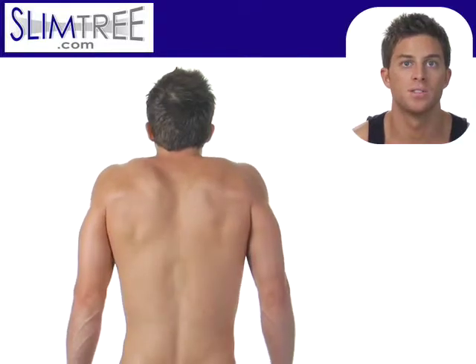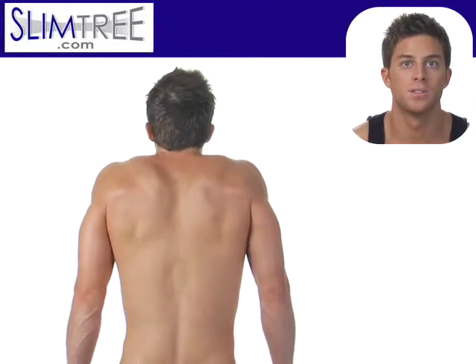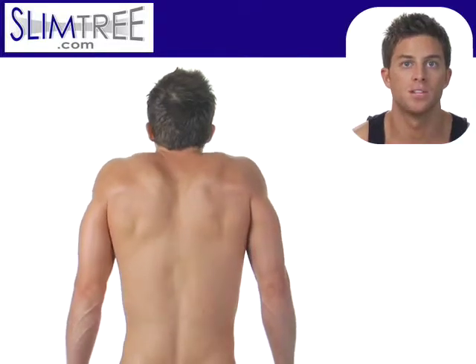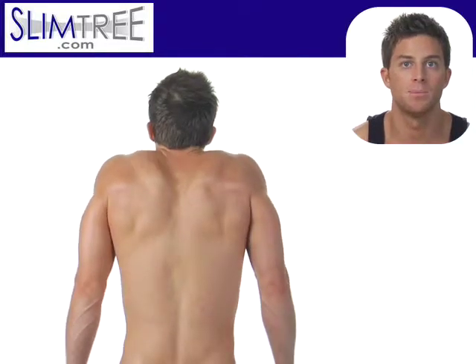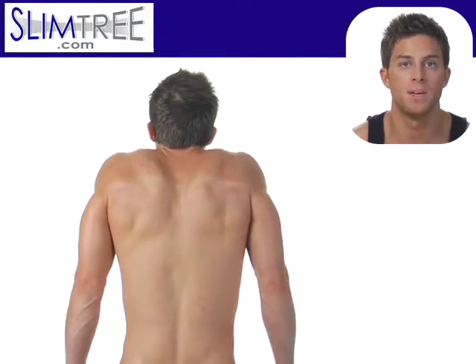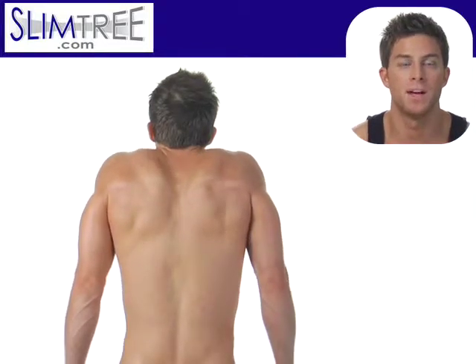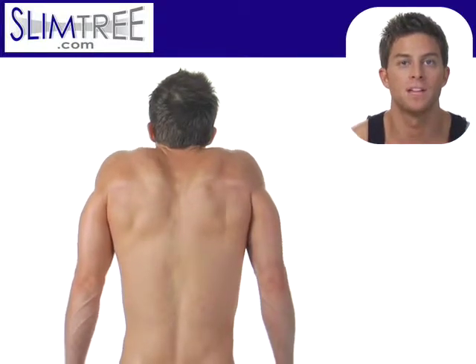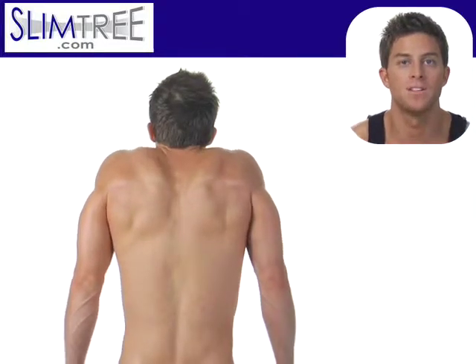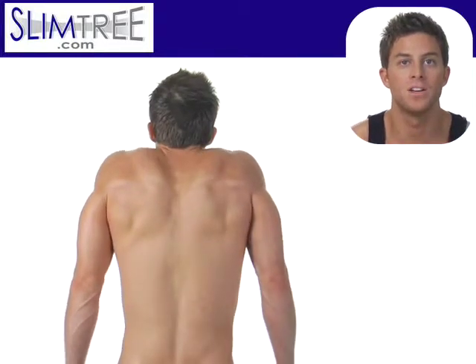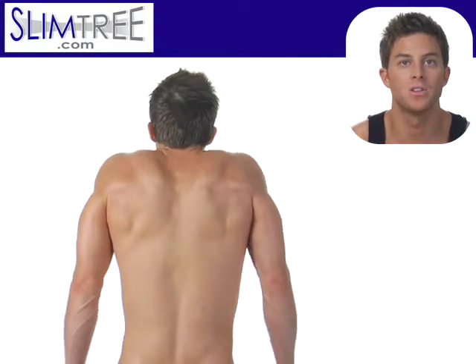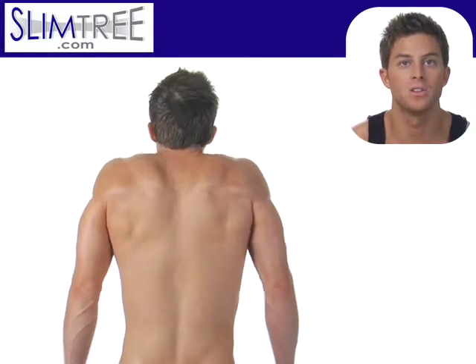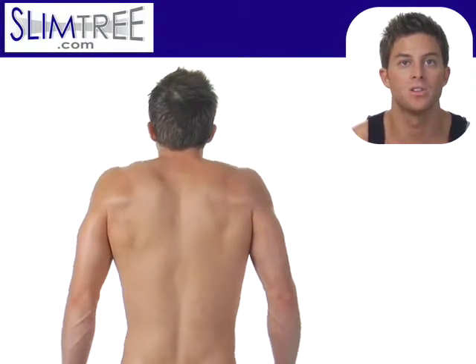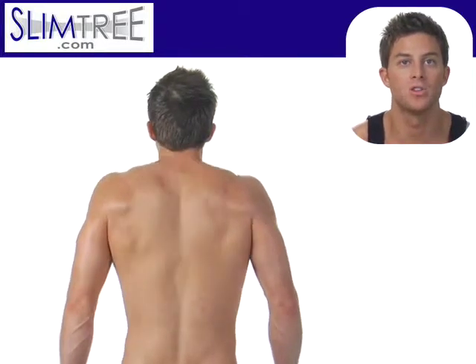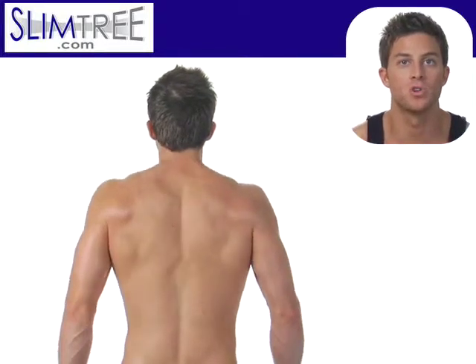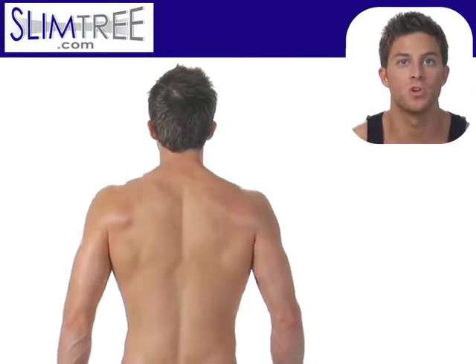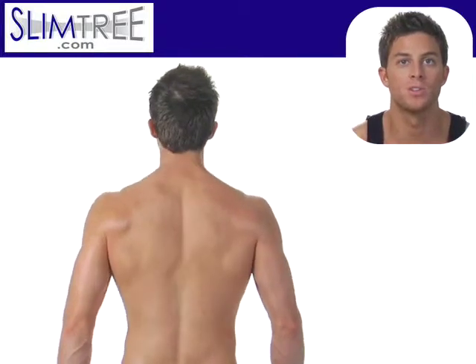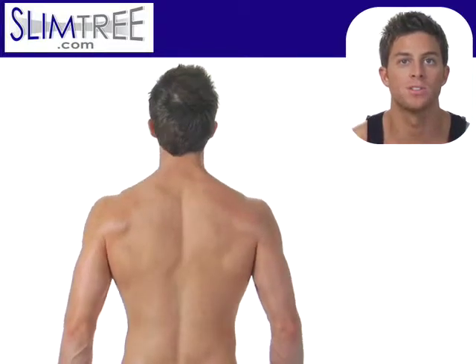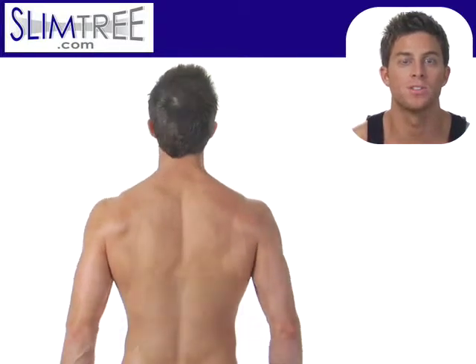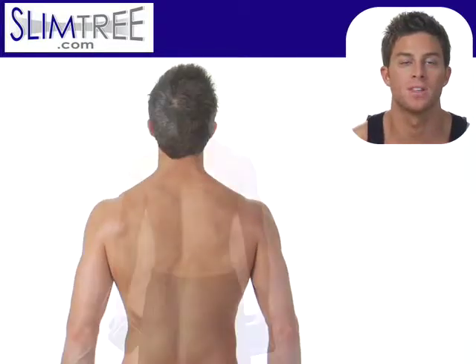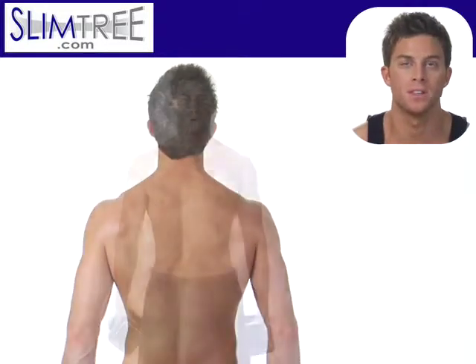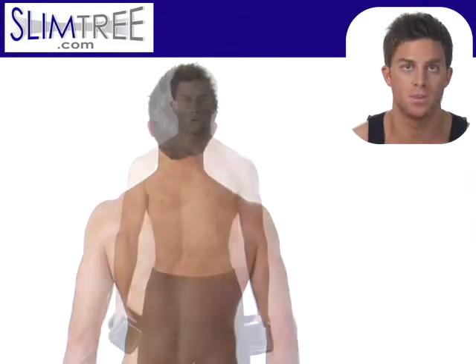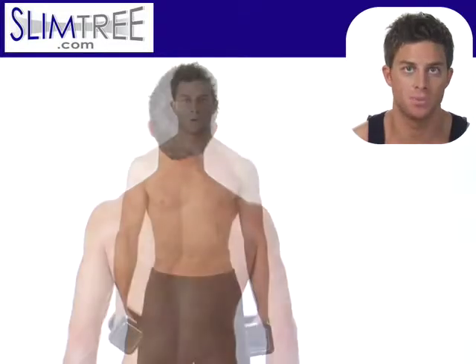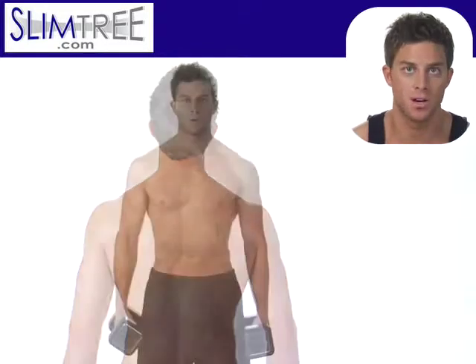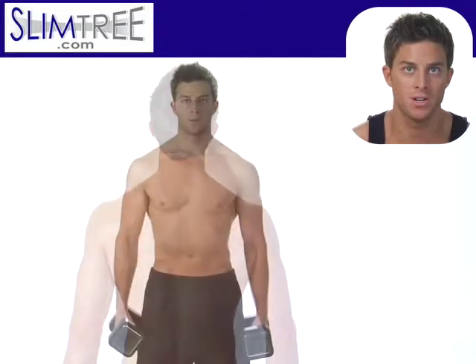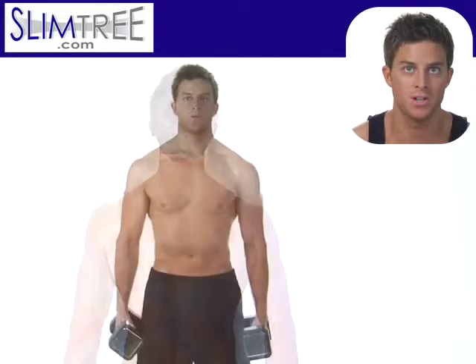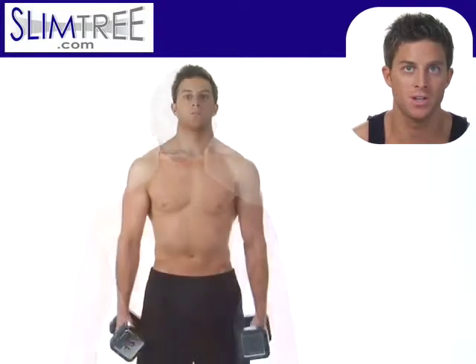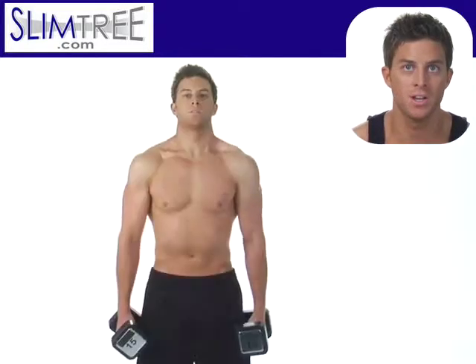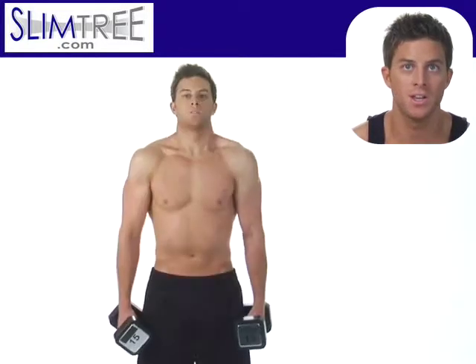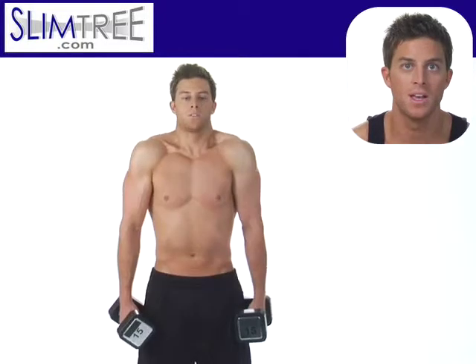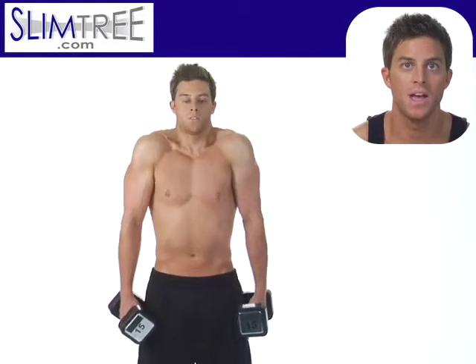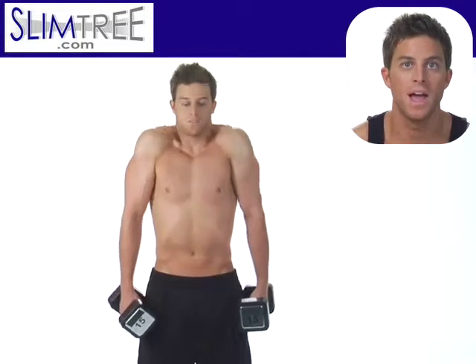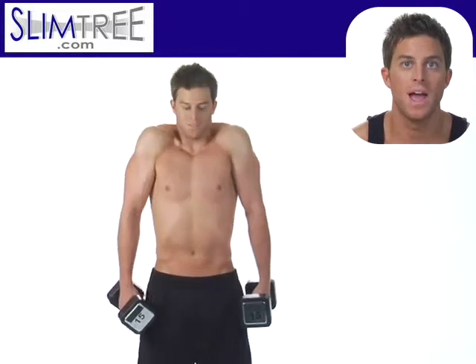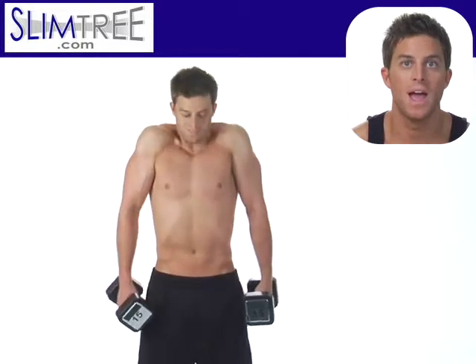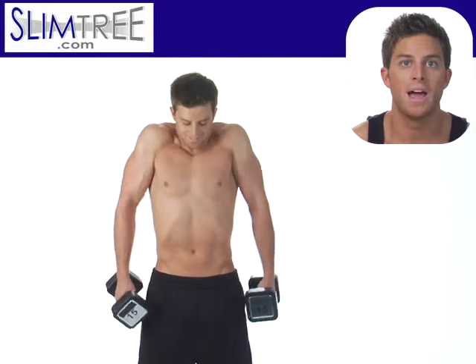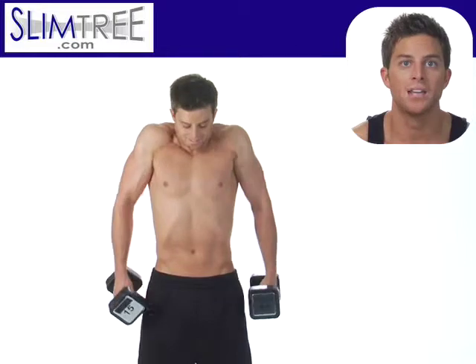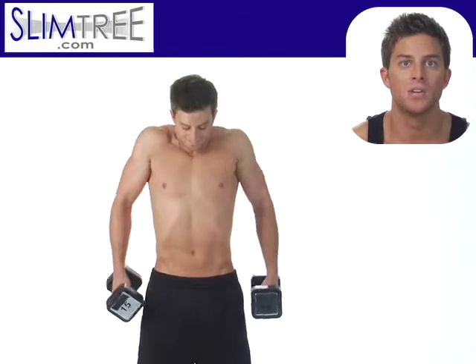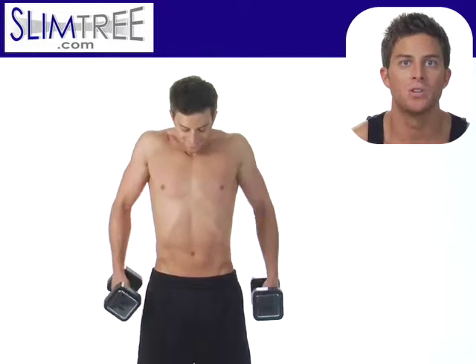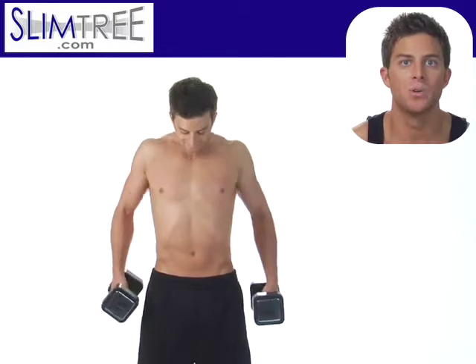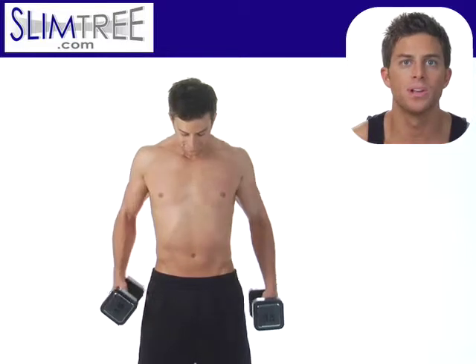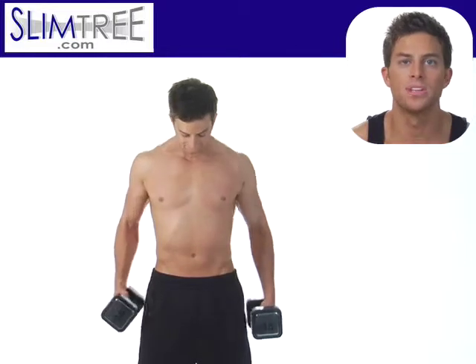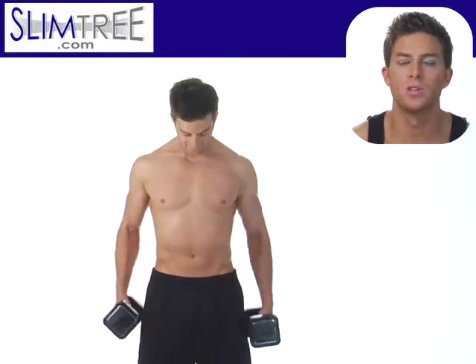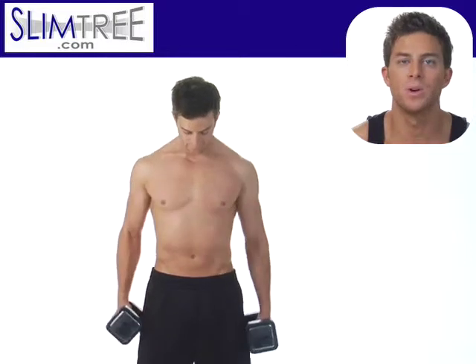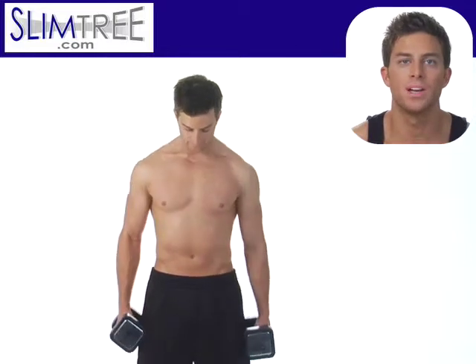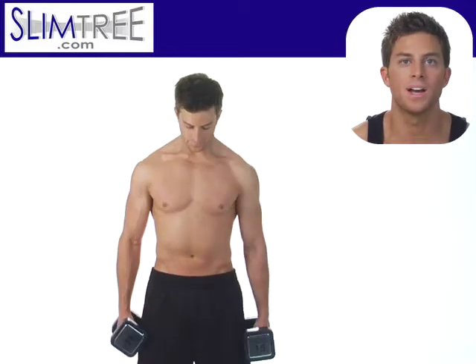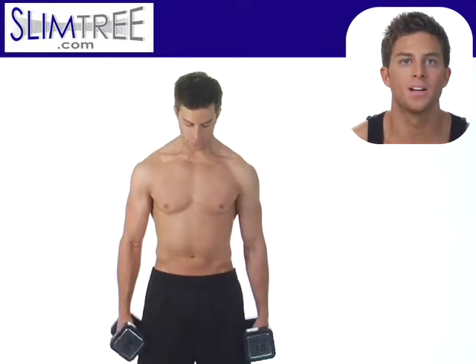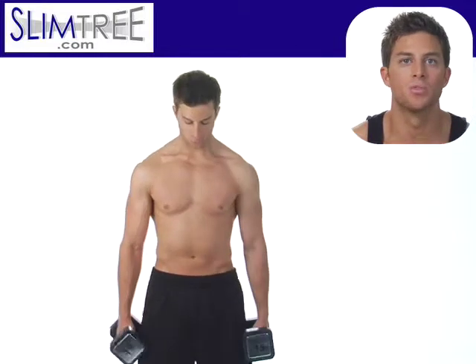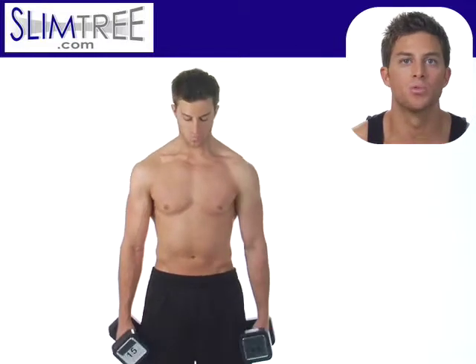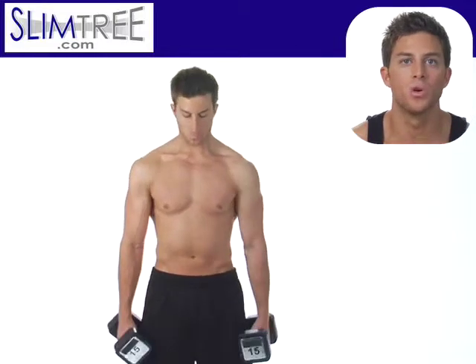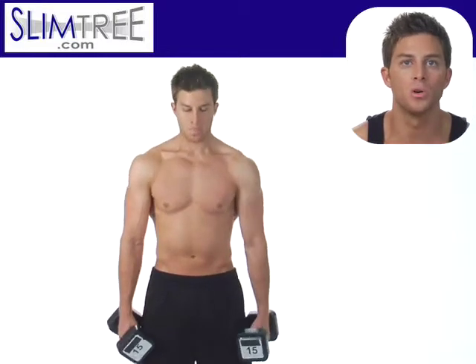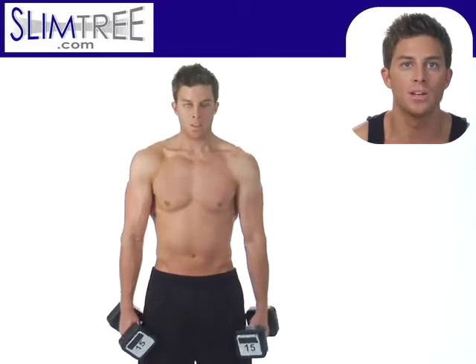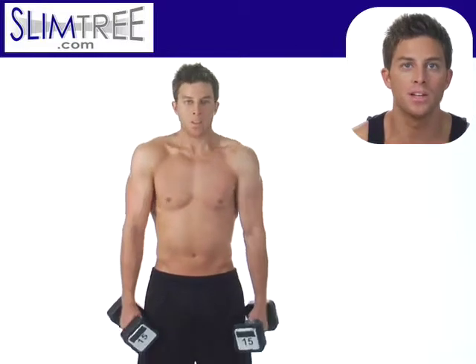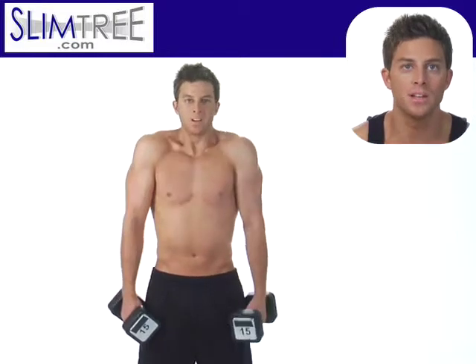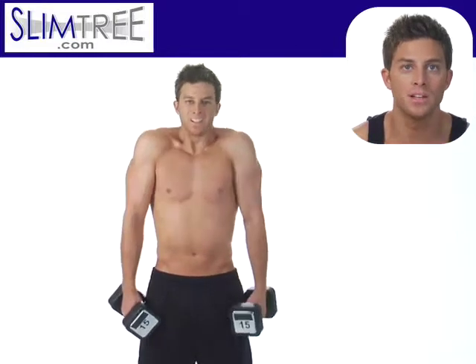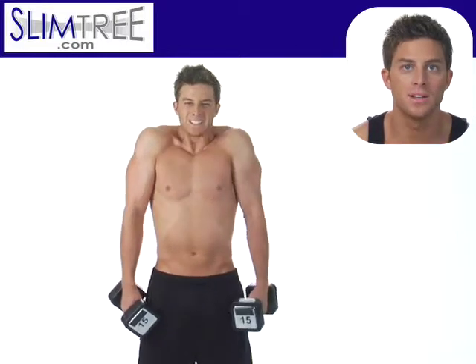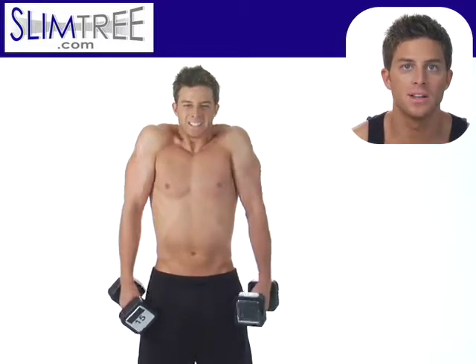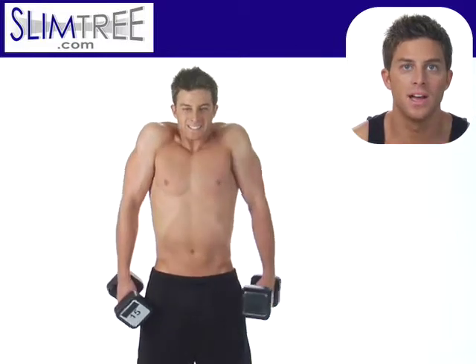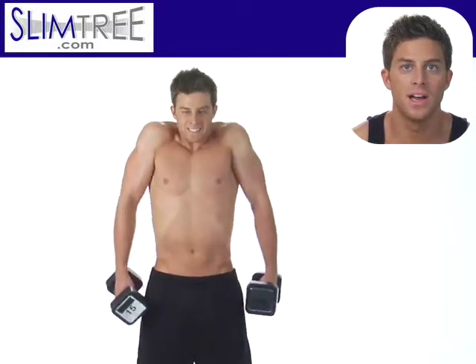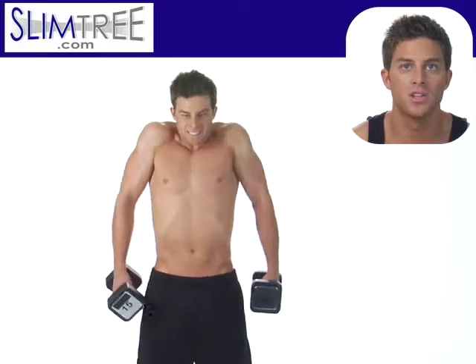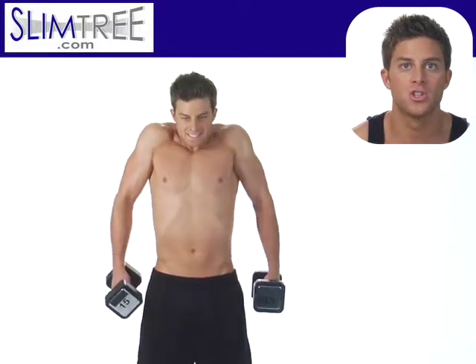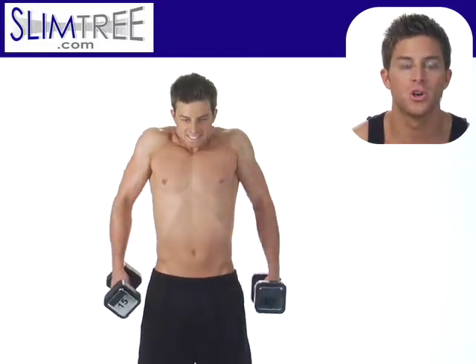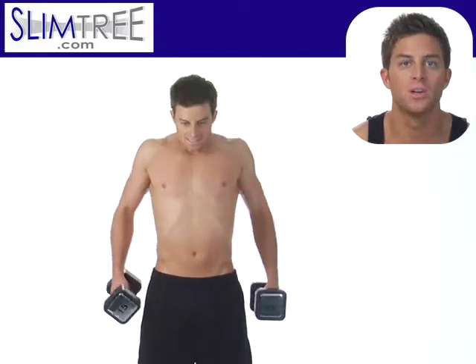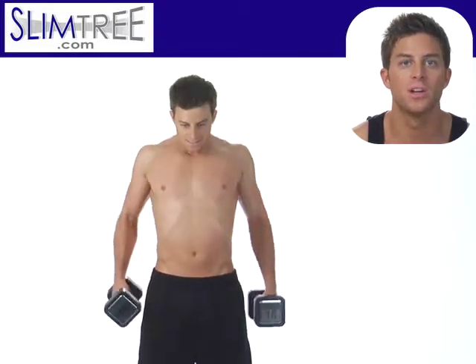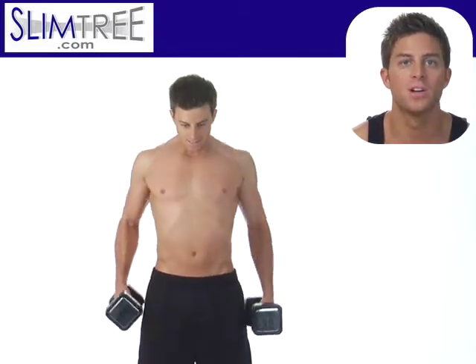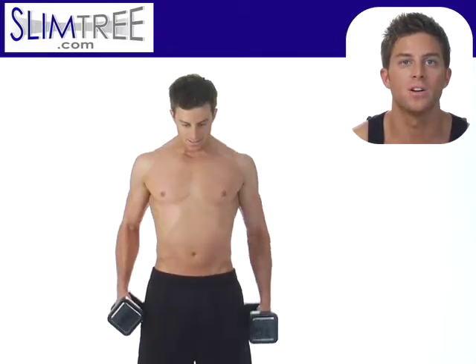So it's going to be elevation of the shoulders then depression, and you don't need to do any kind of rolling as shown here.